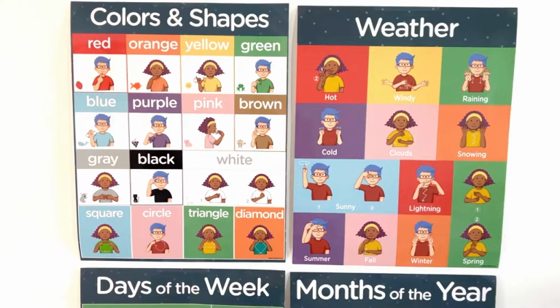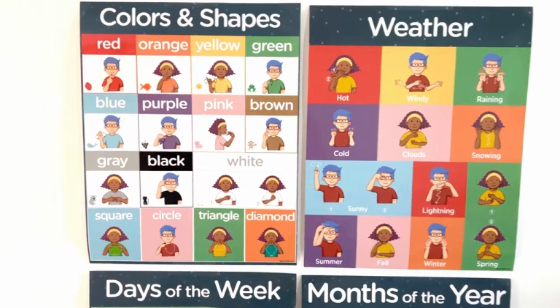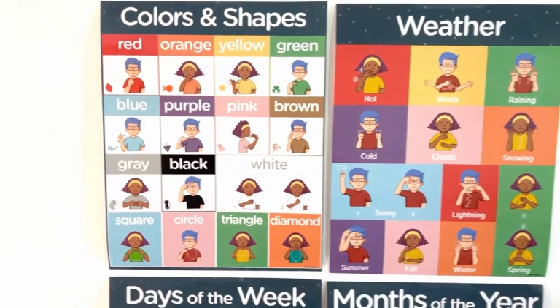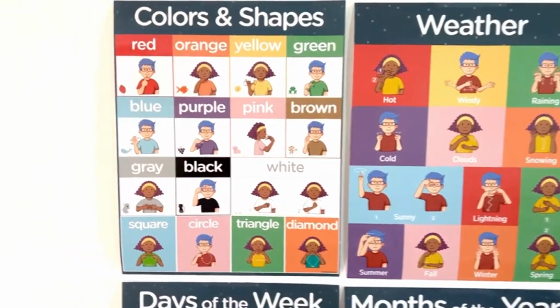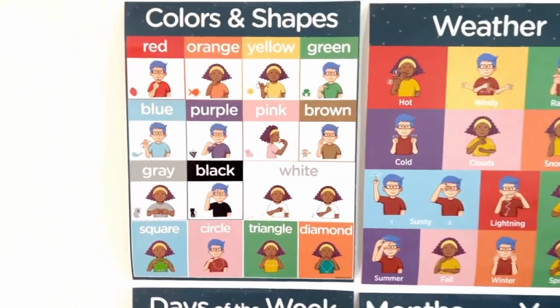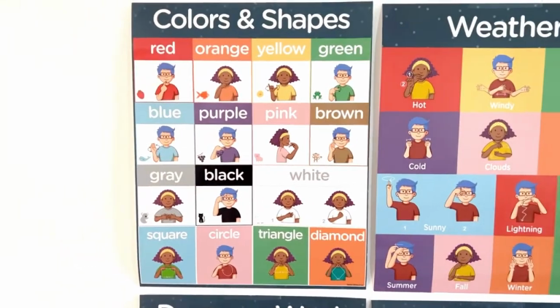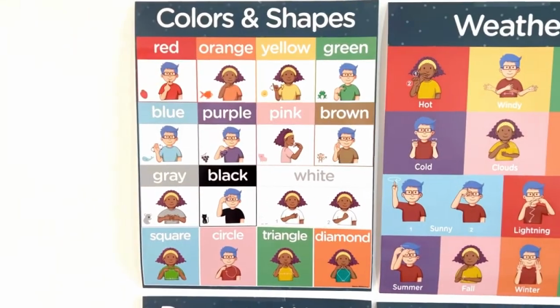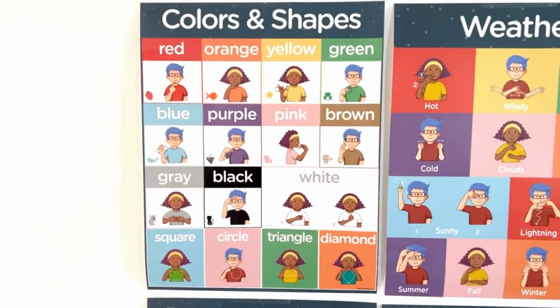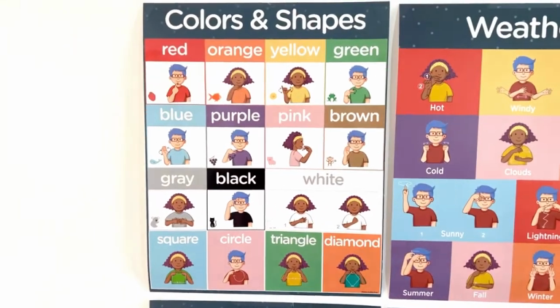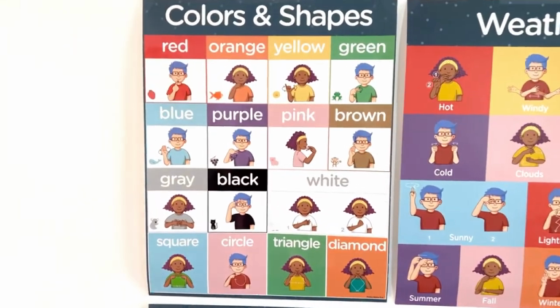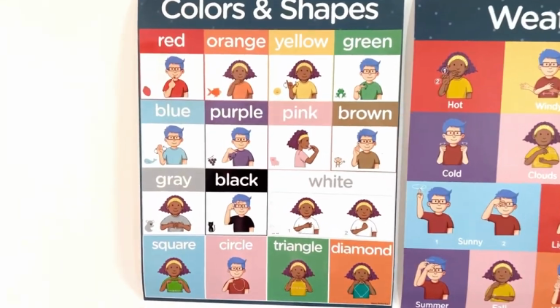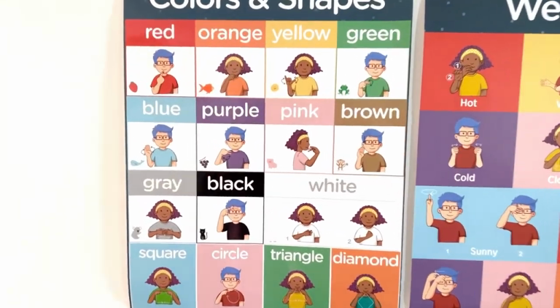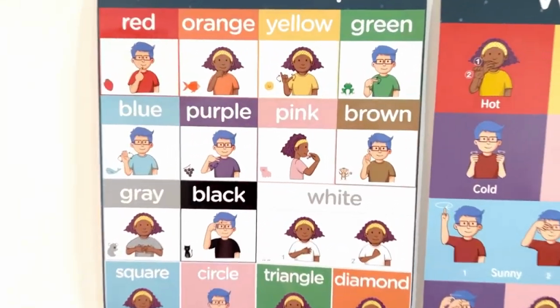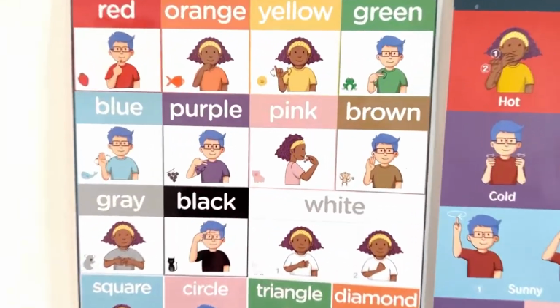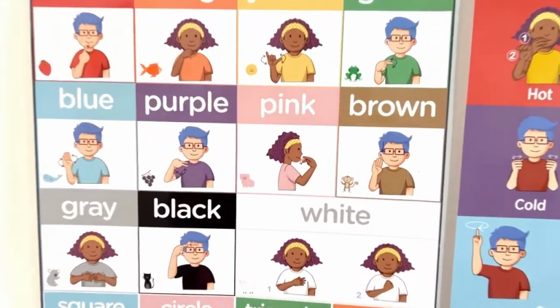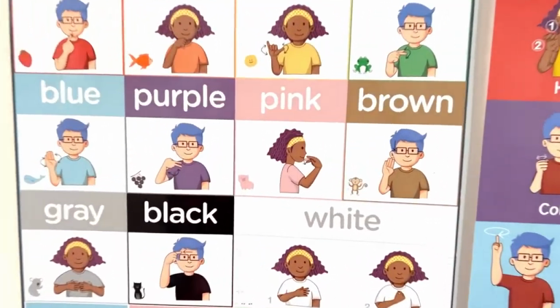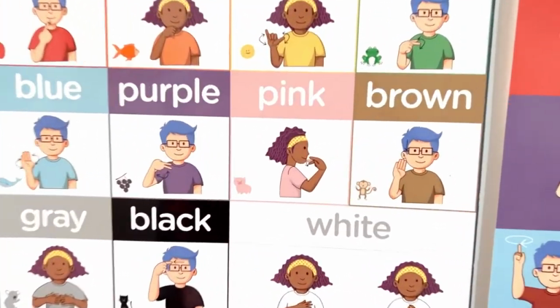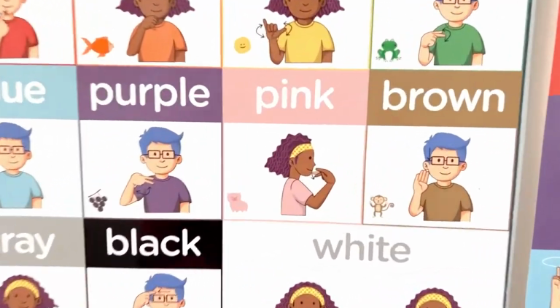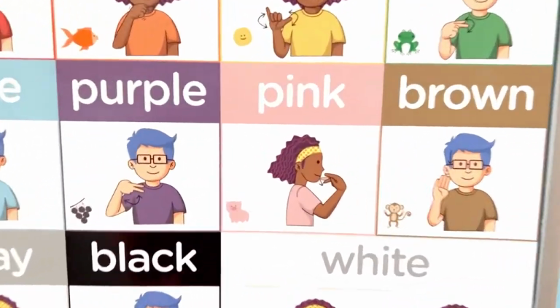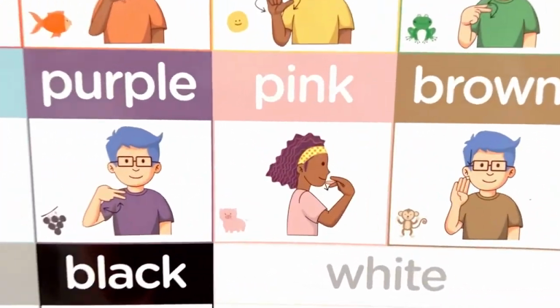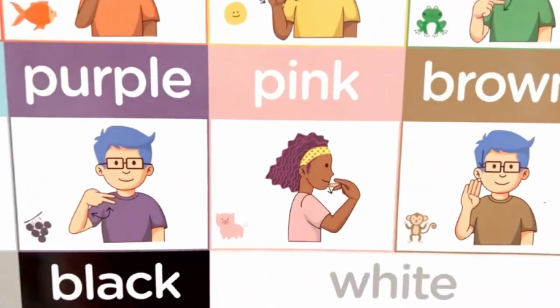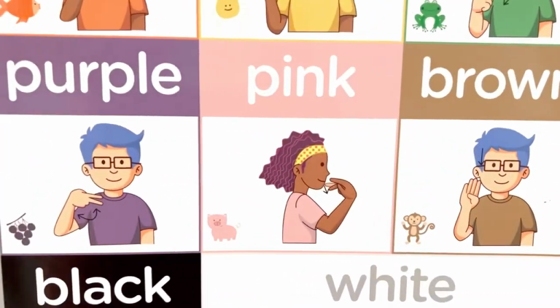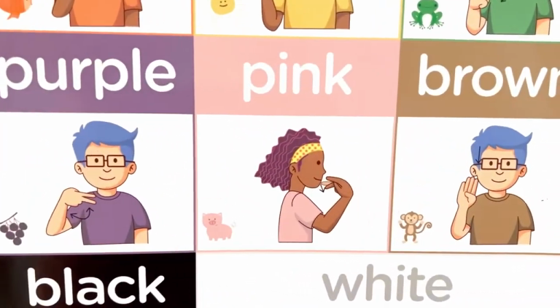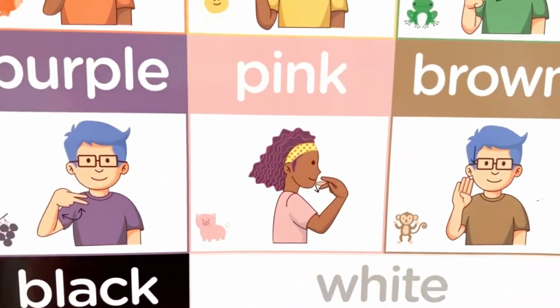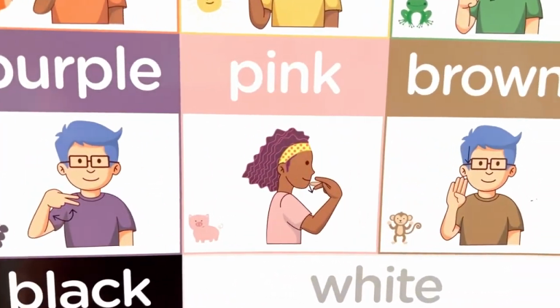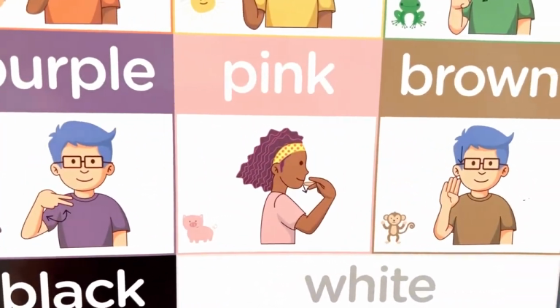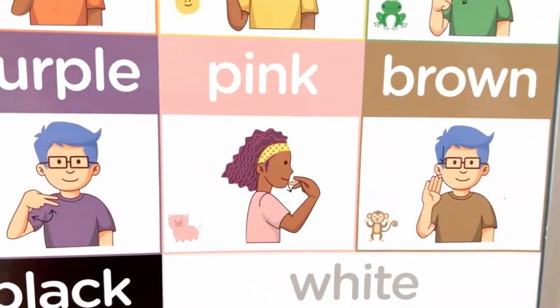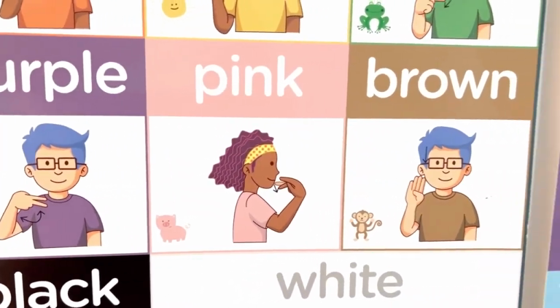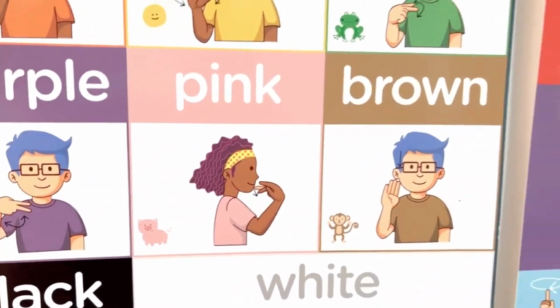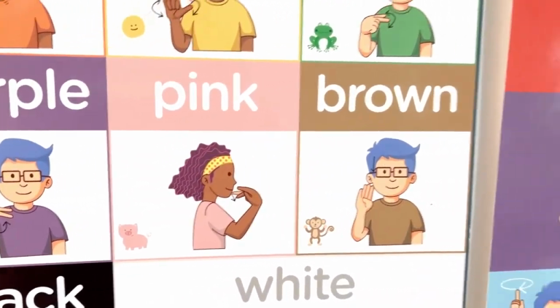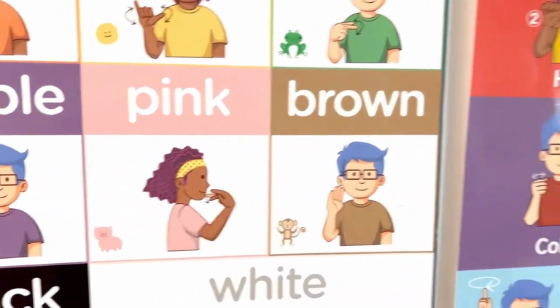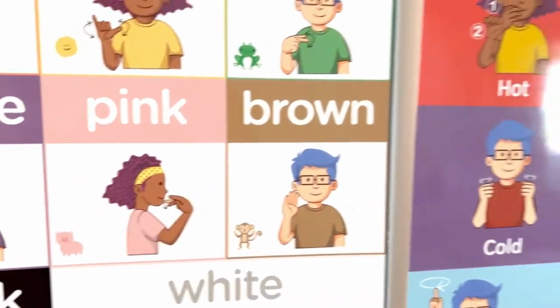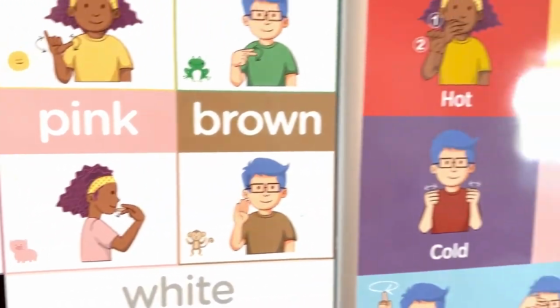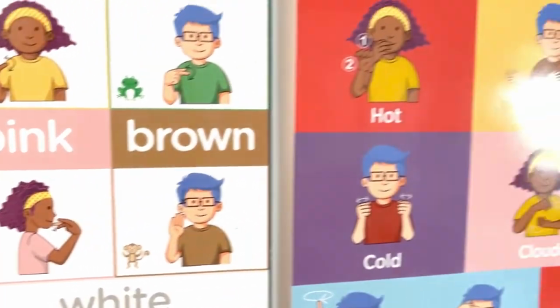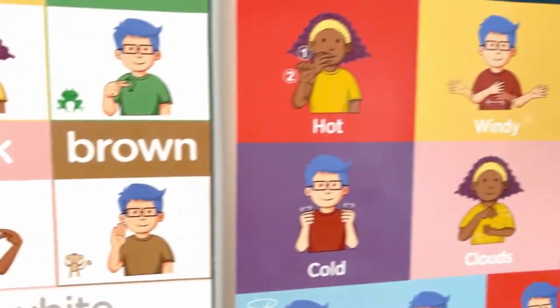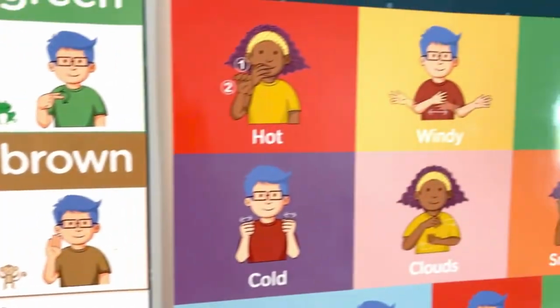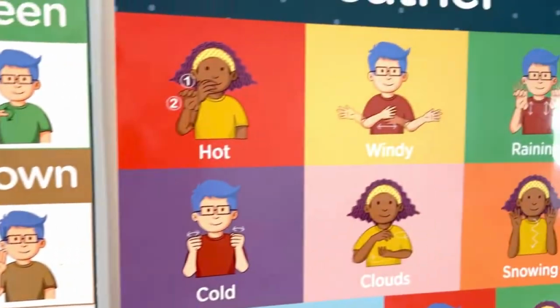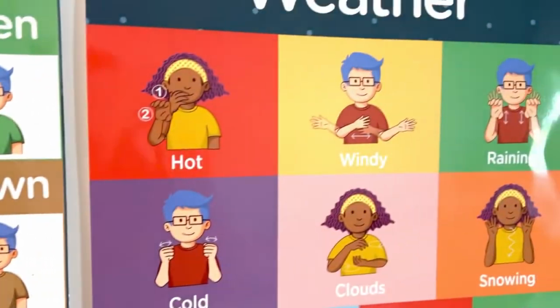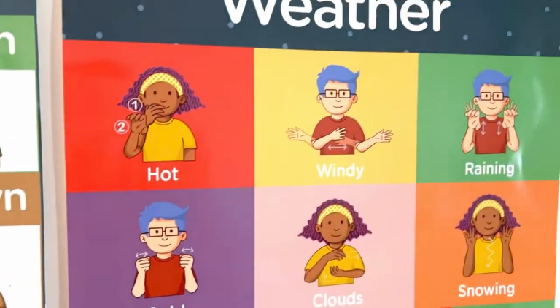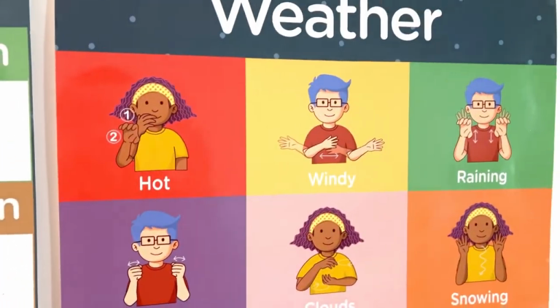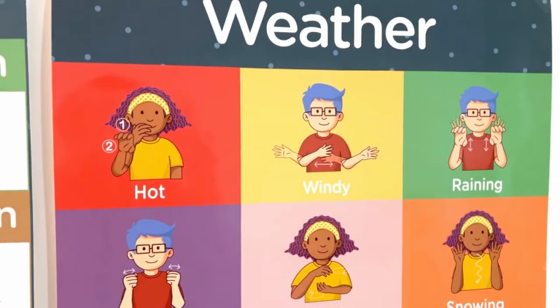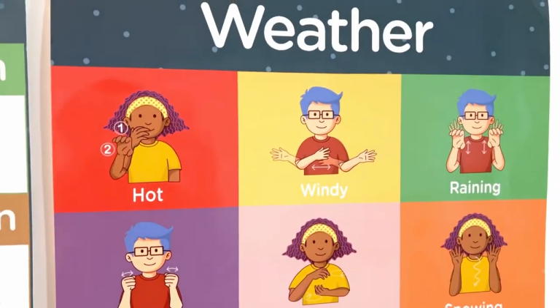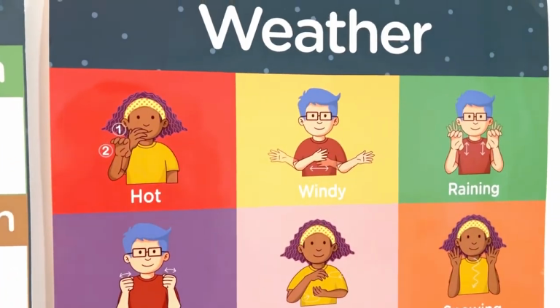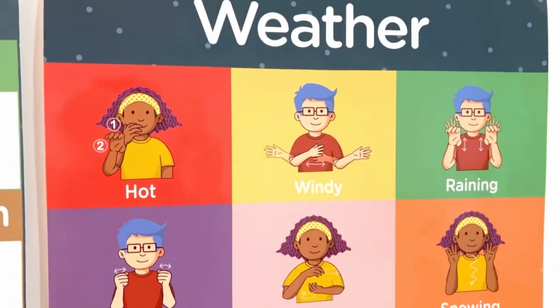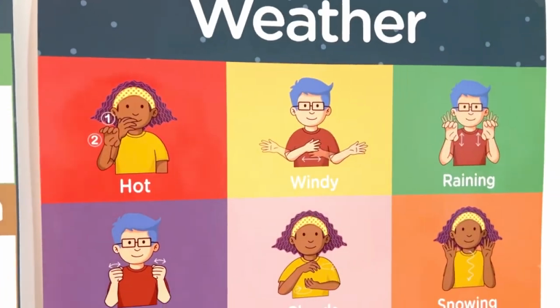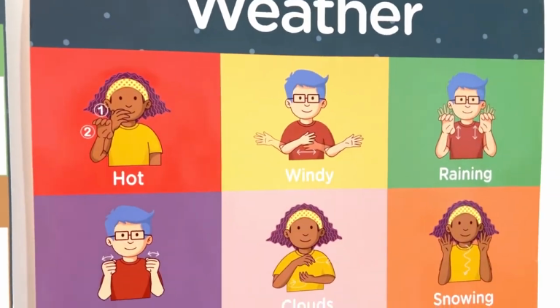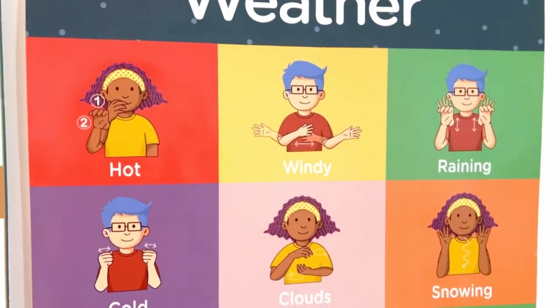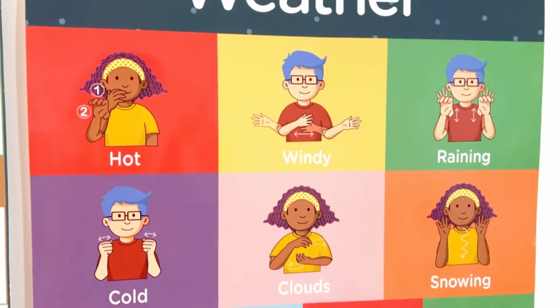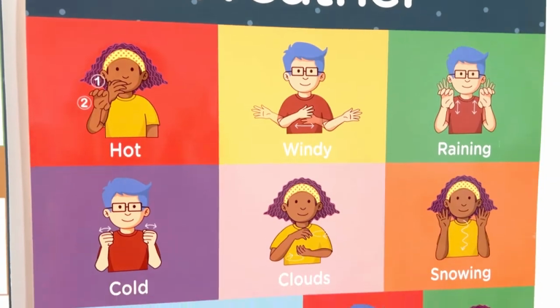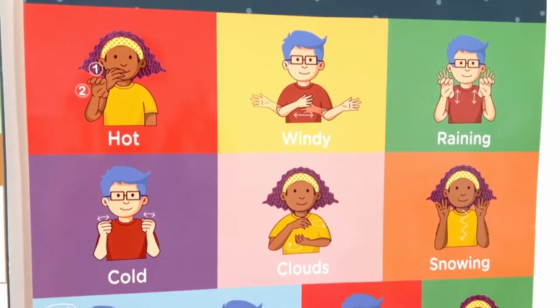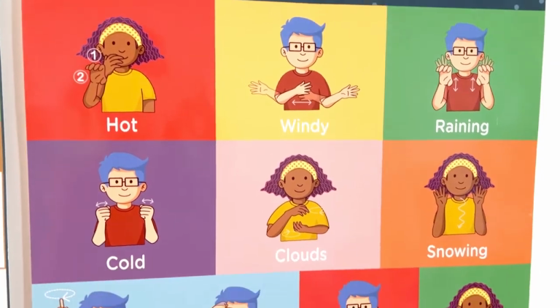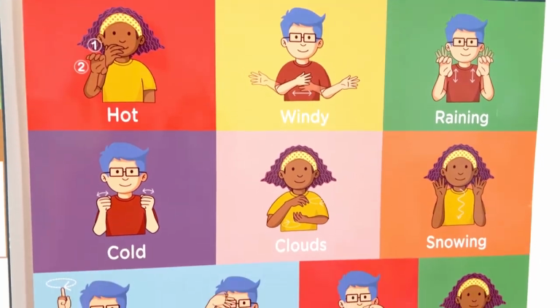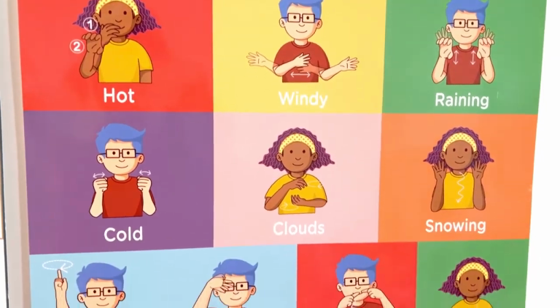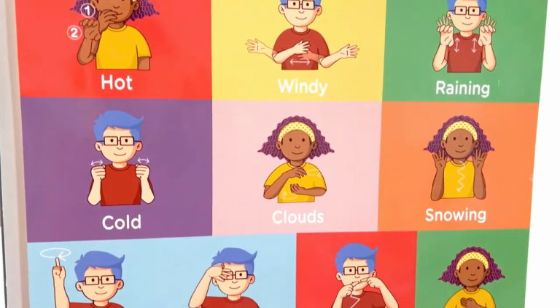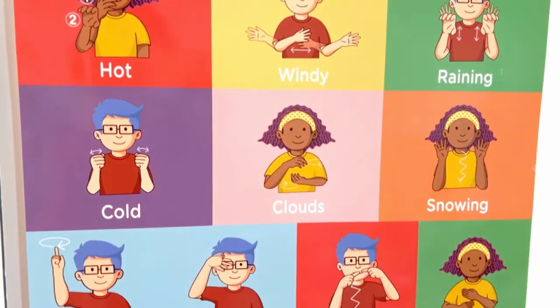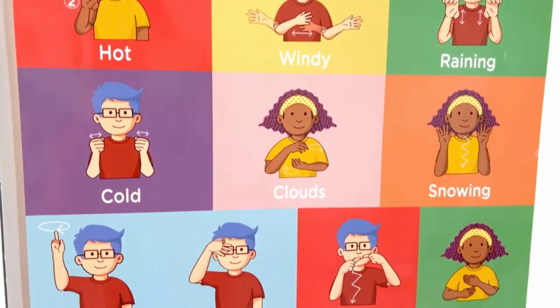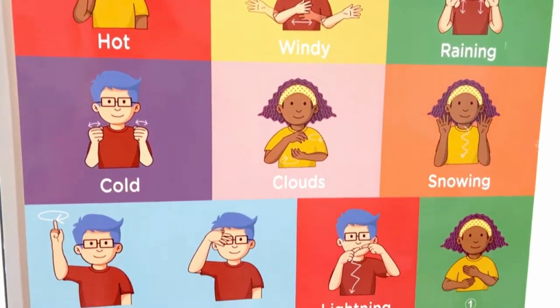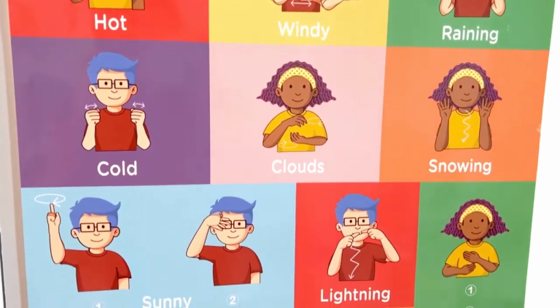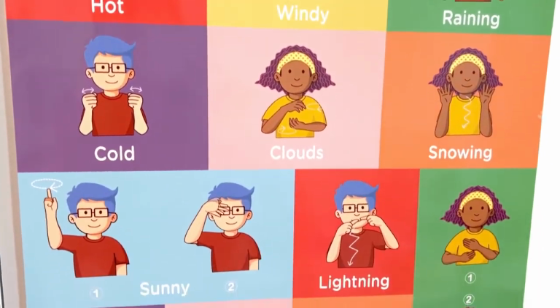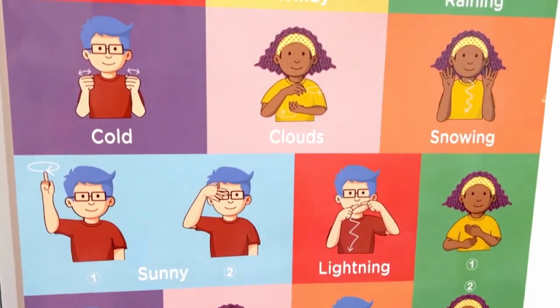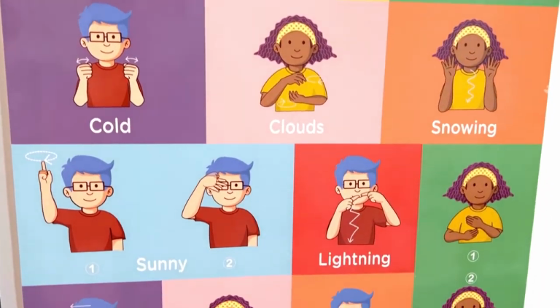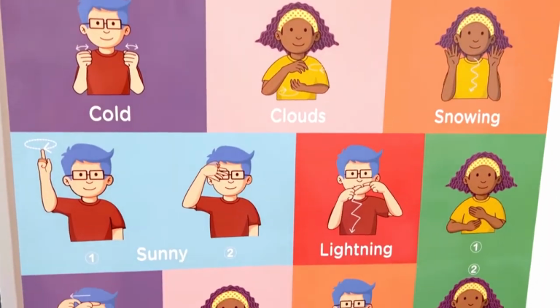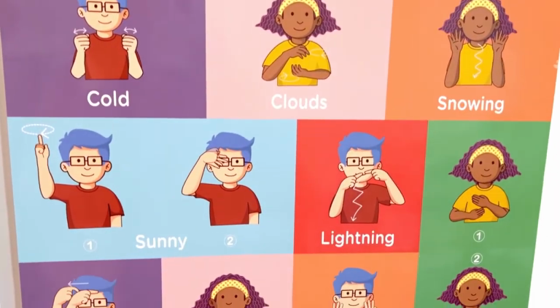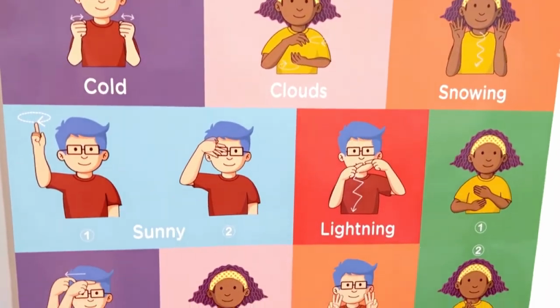This four-pack of American Sign Language Posters for Kids includes colors, days of the week, months of the year, and weather.